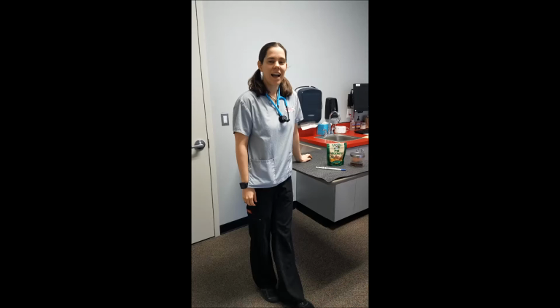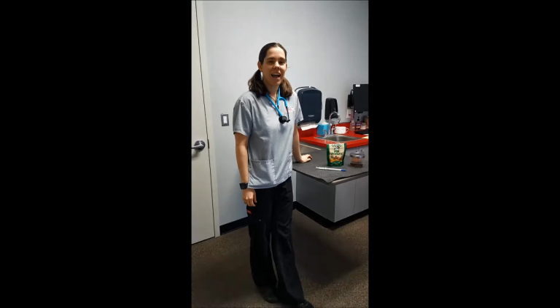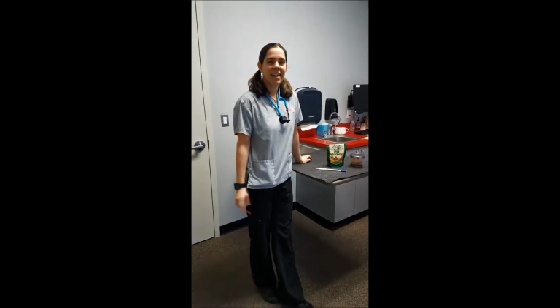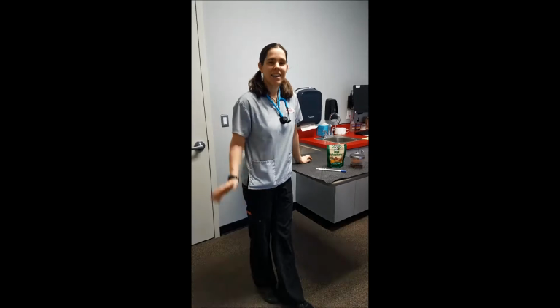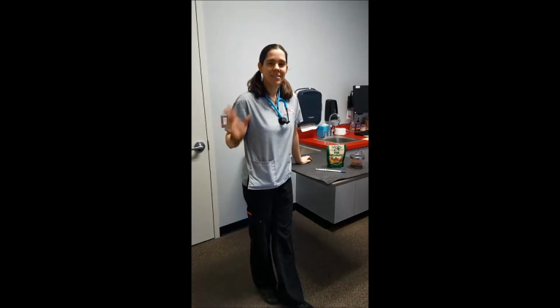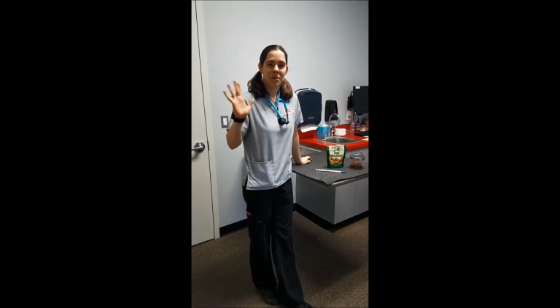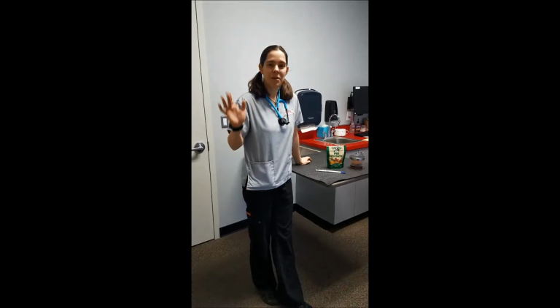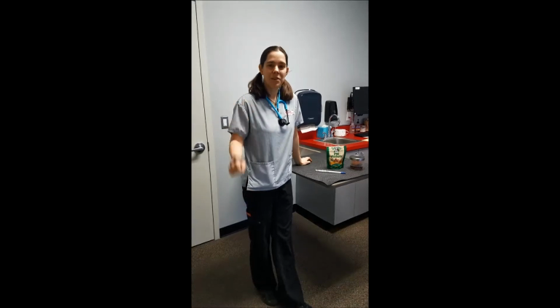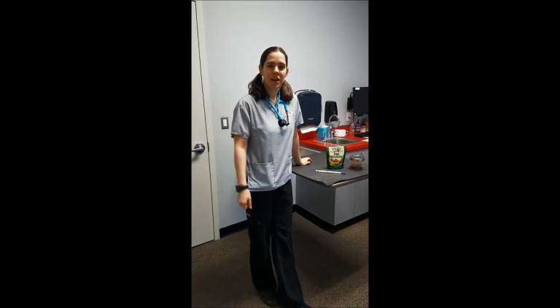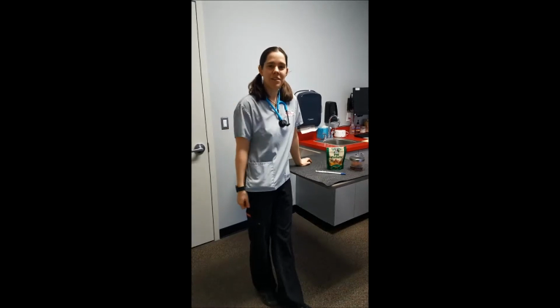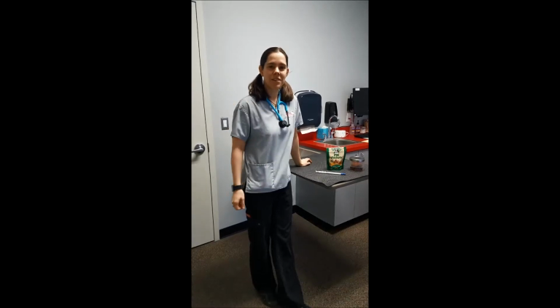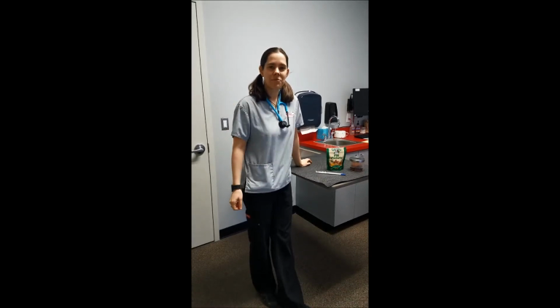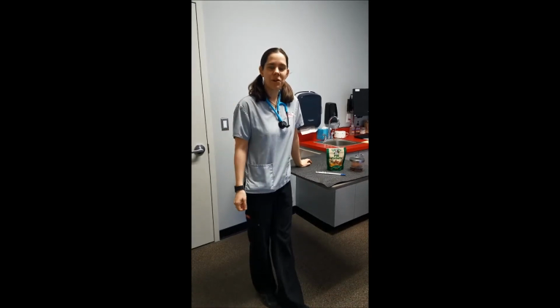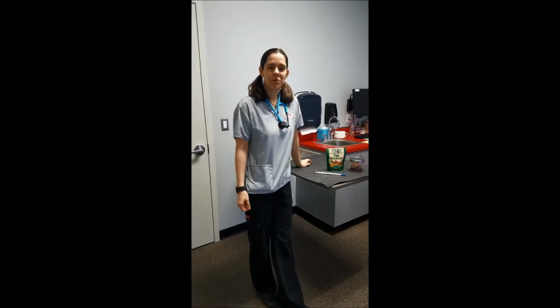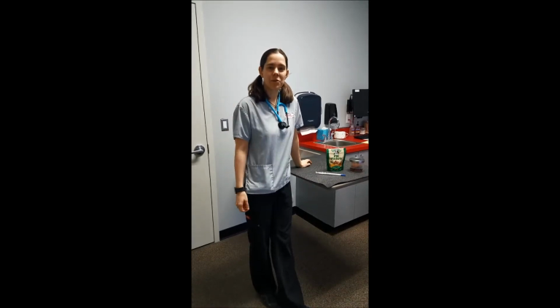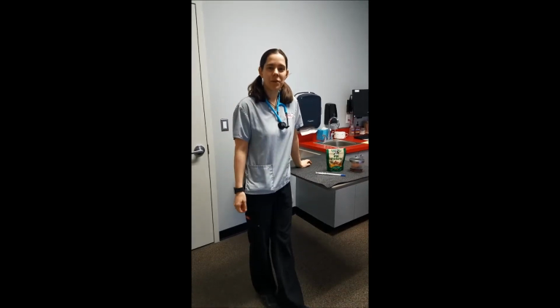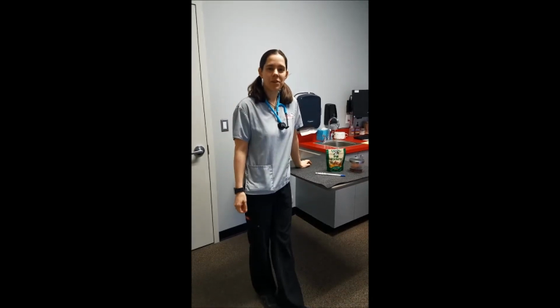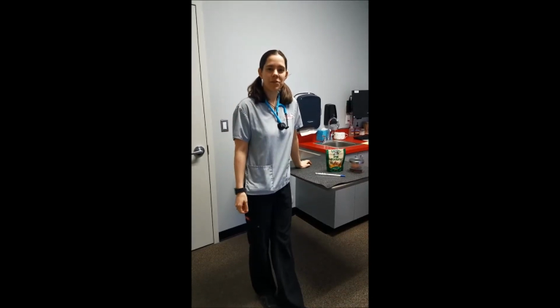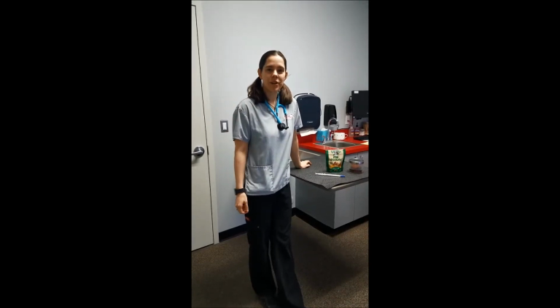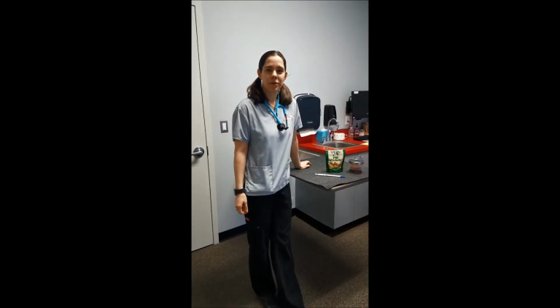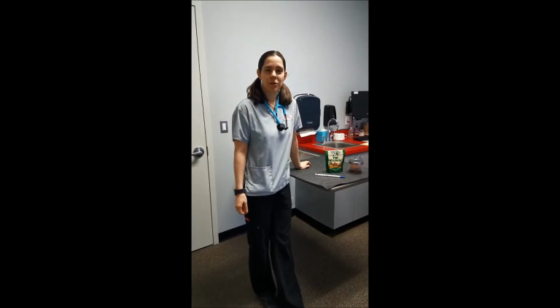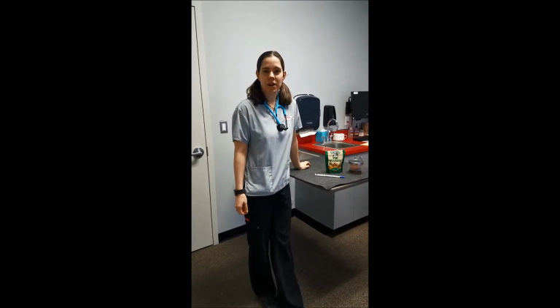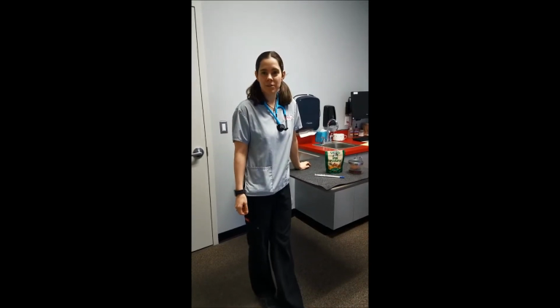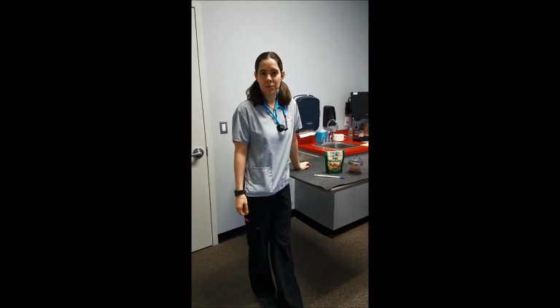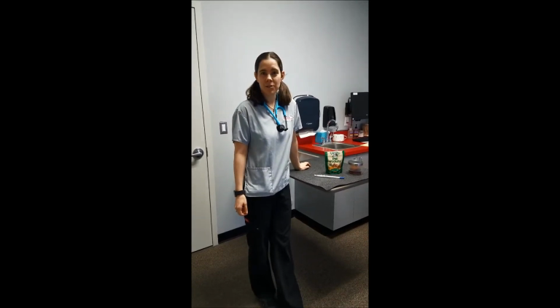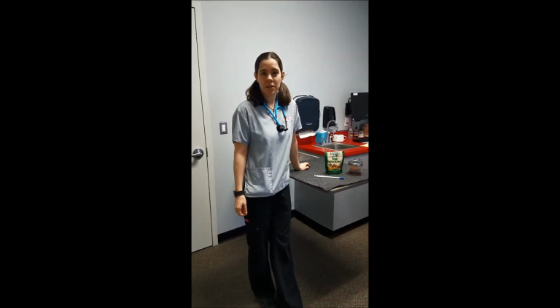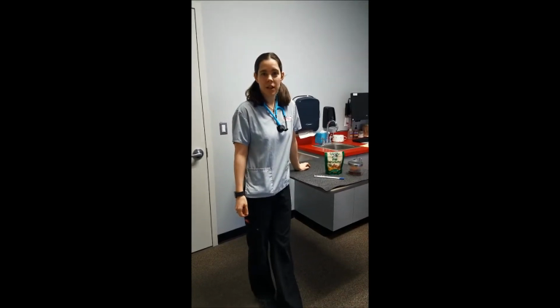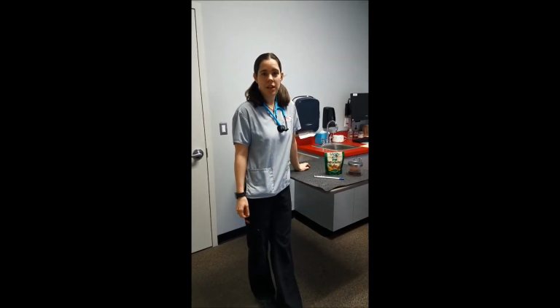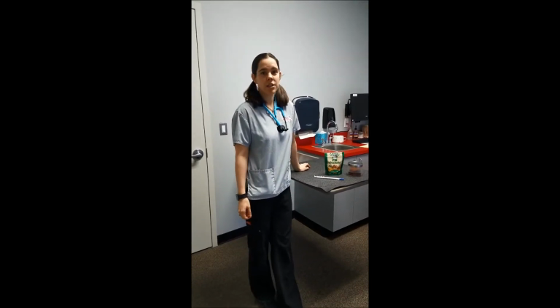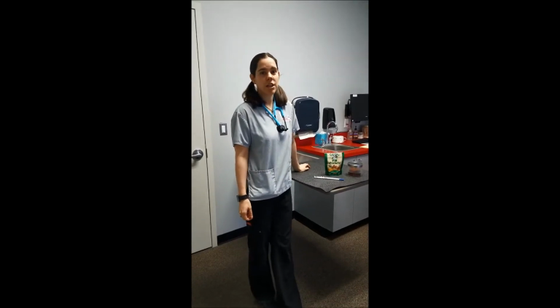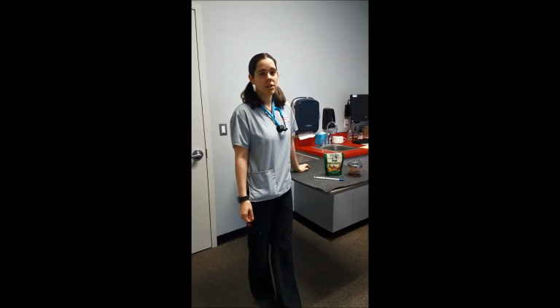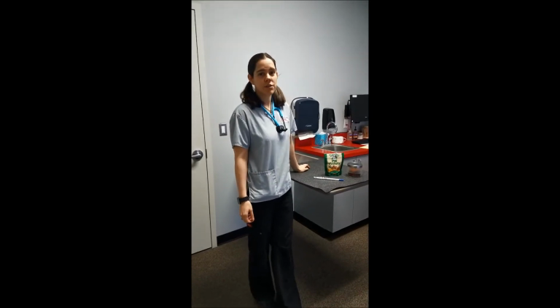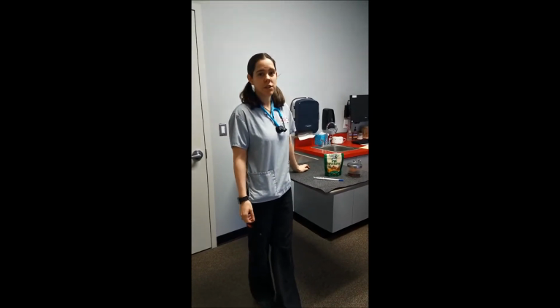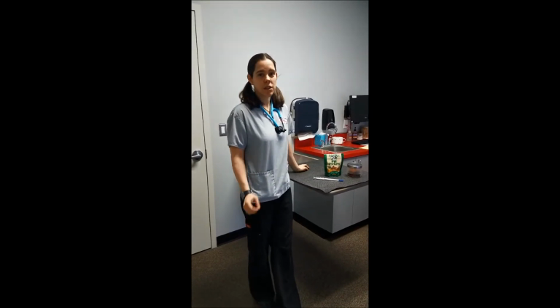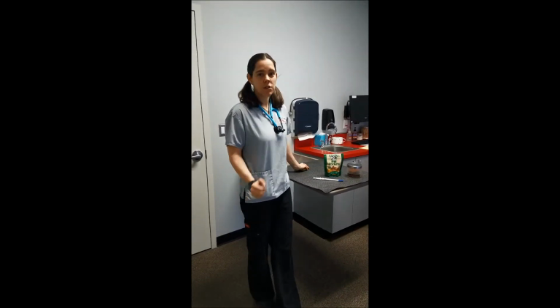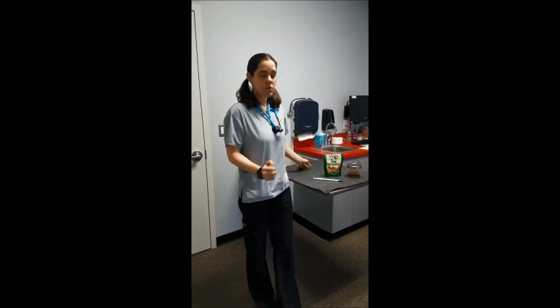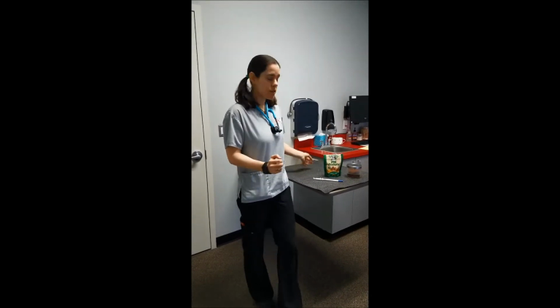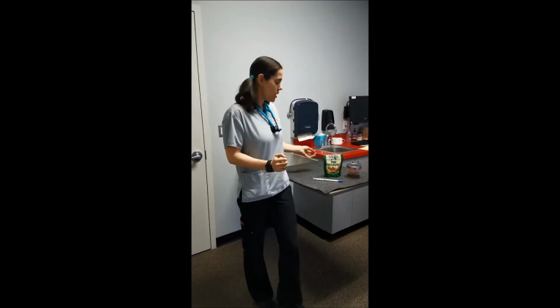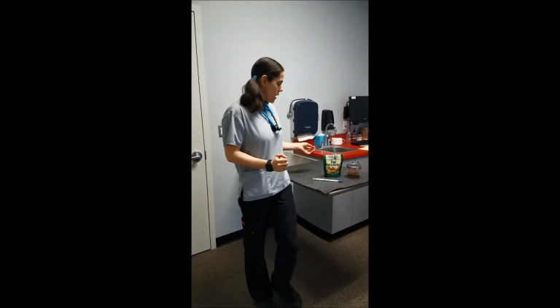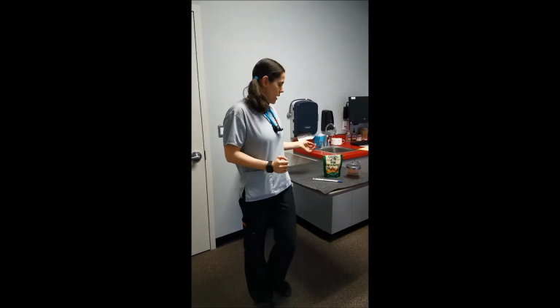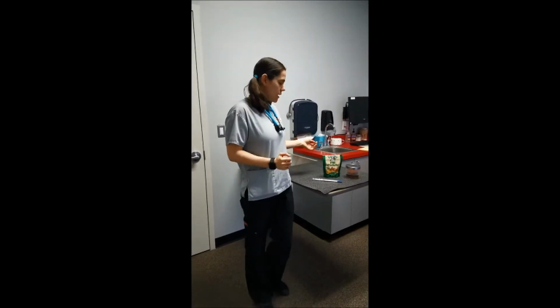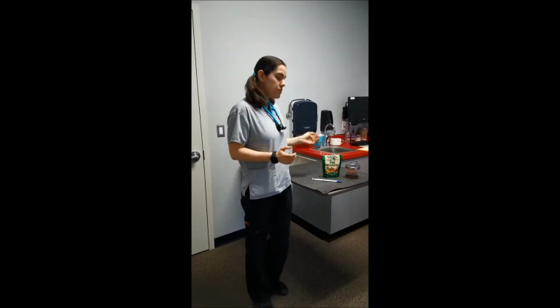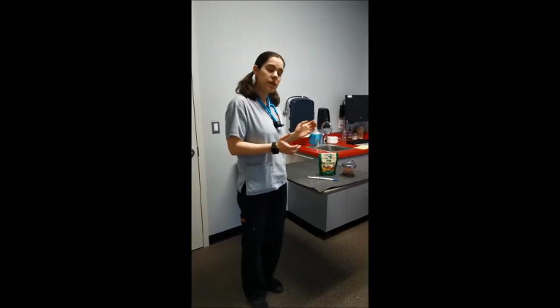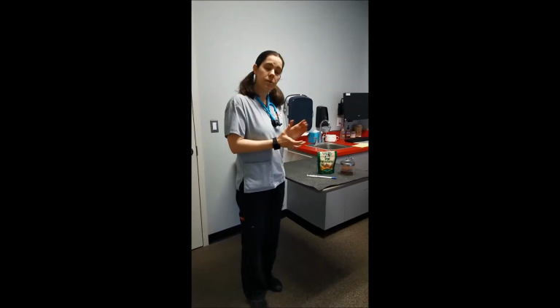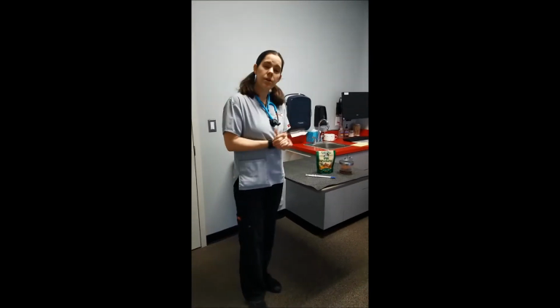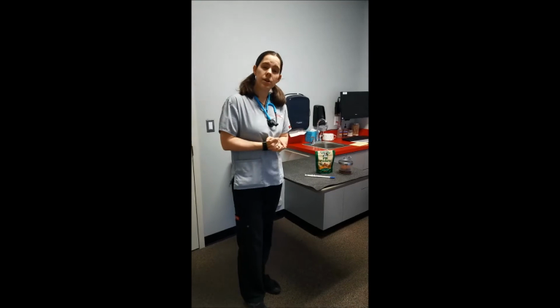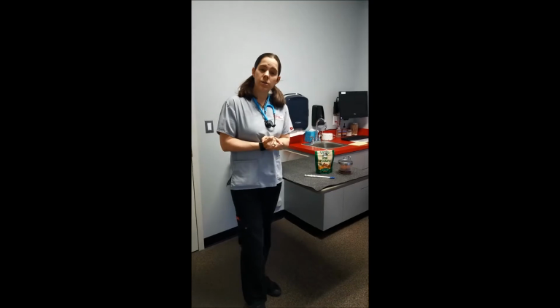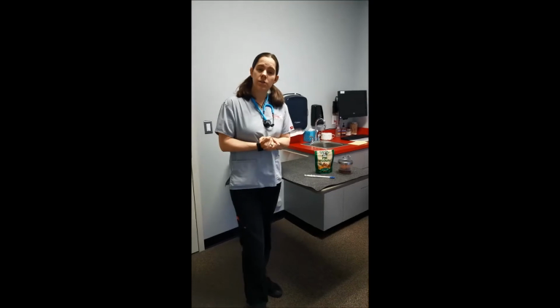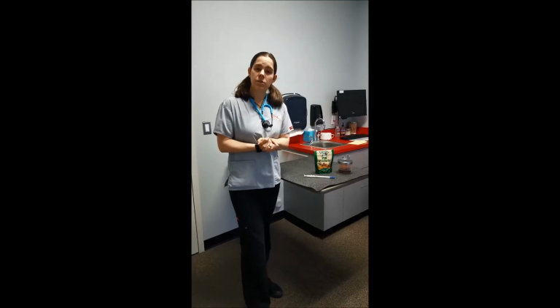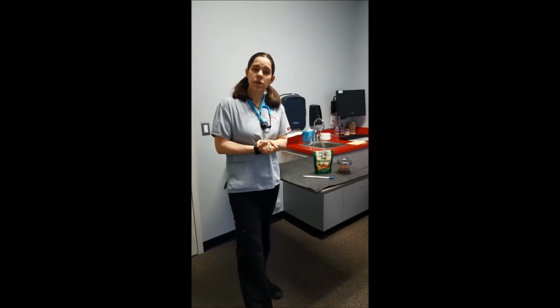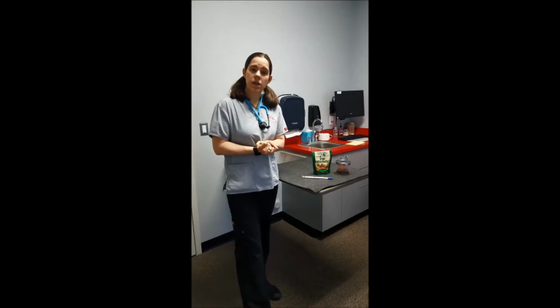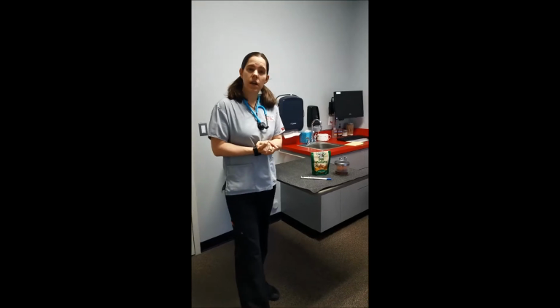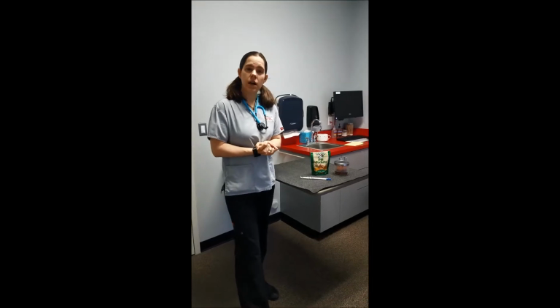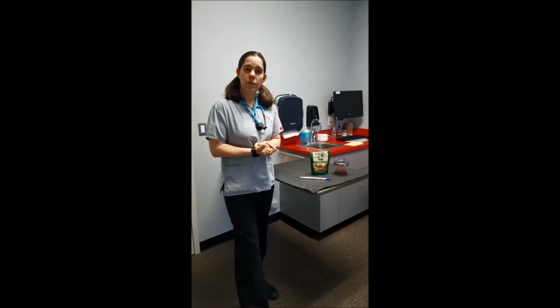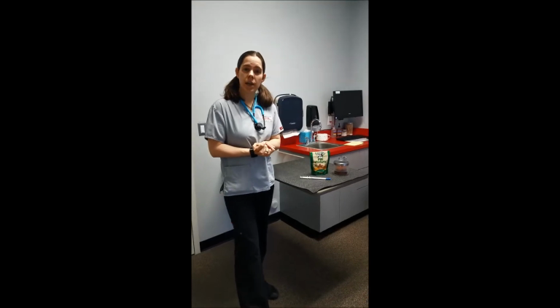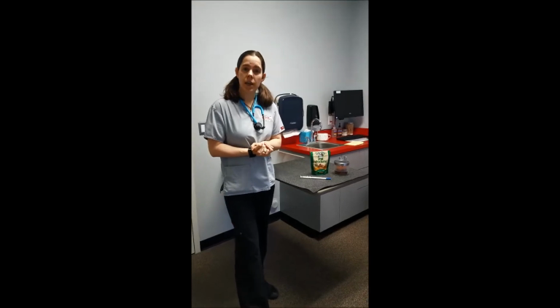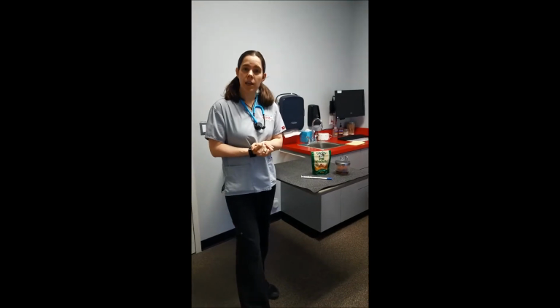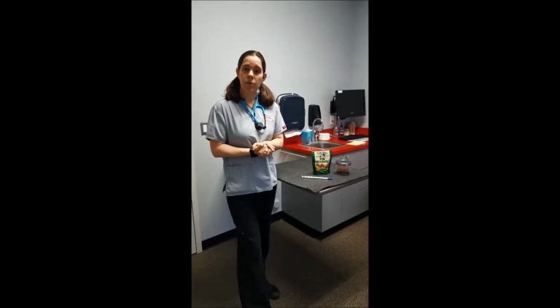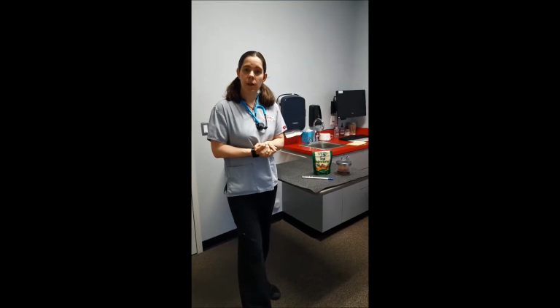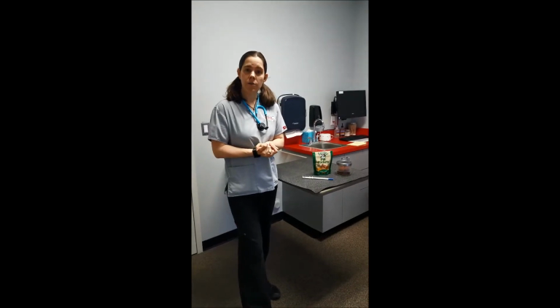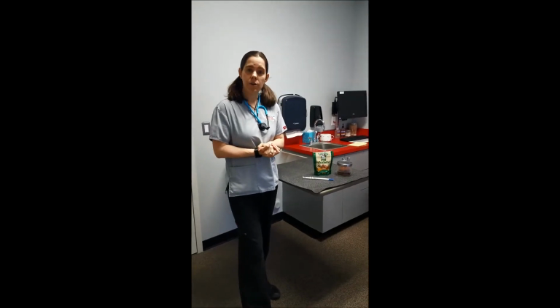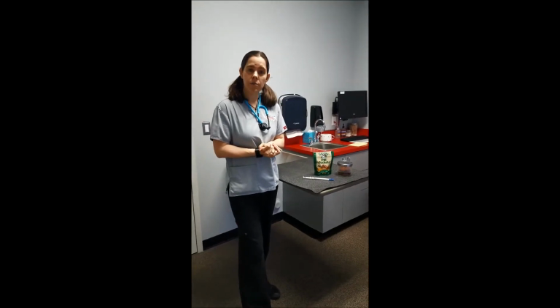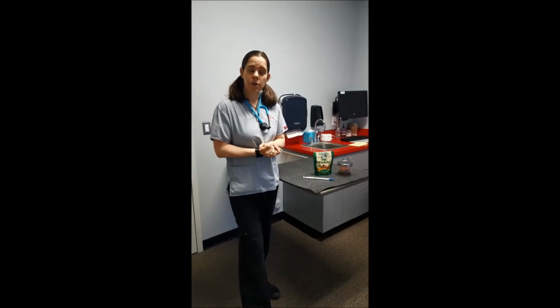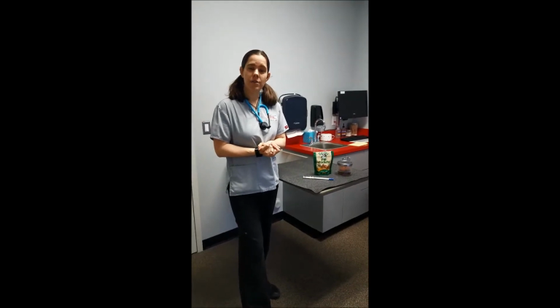Hi! My name is Allison and welcome to Pikesville Animal Hospital's Client Education Videos. Today we're going to be doing Medicating Your Pet with Pills.